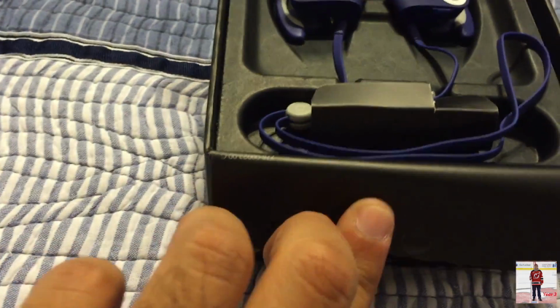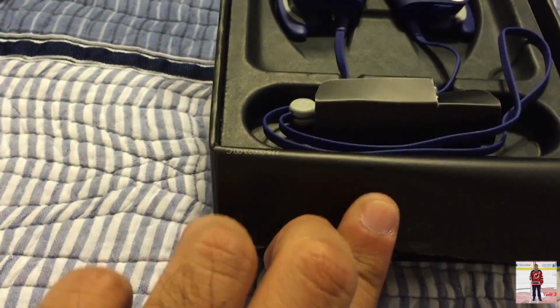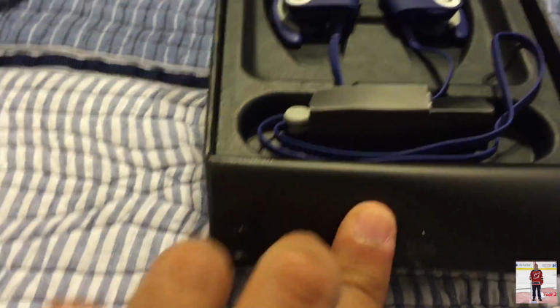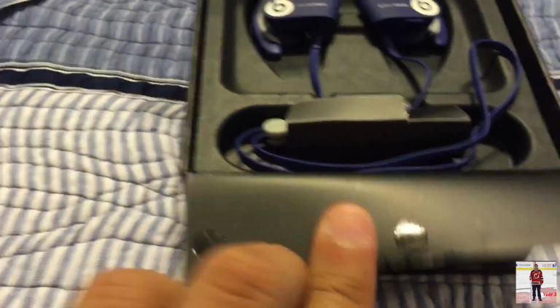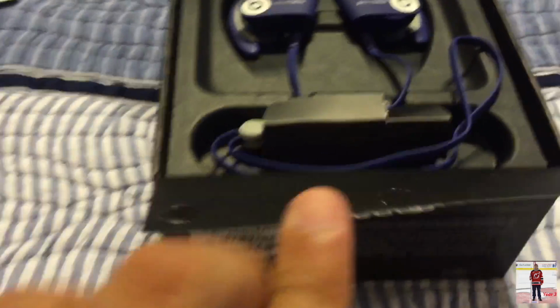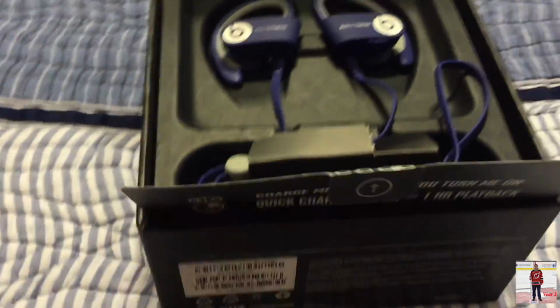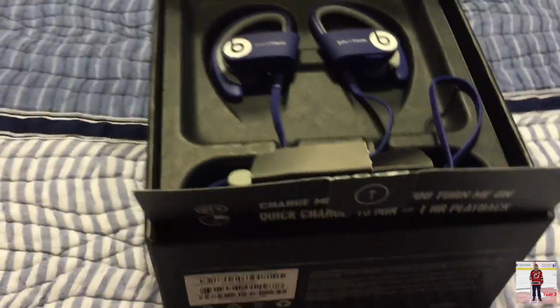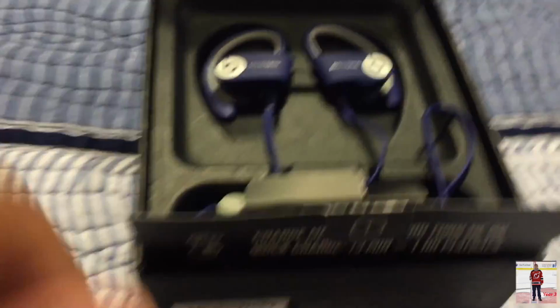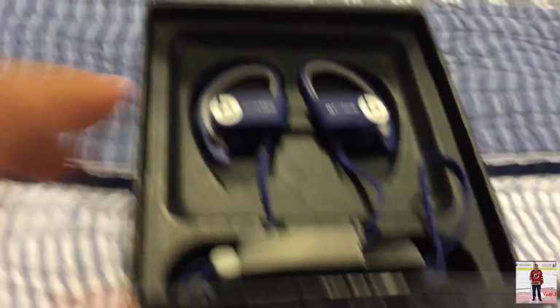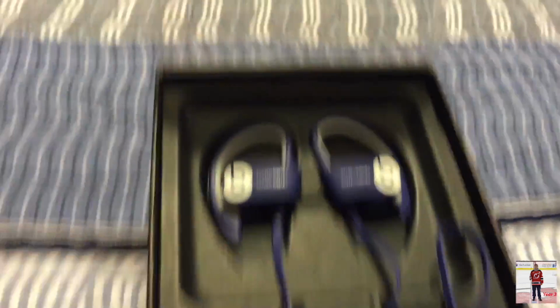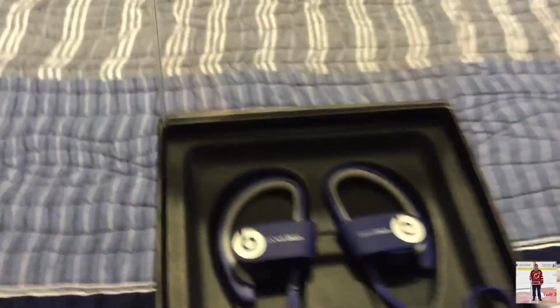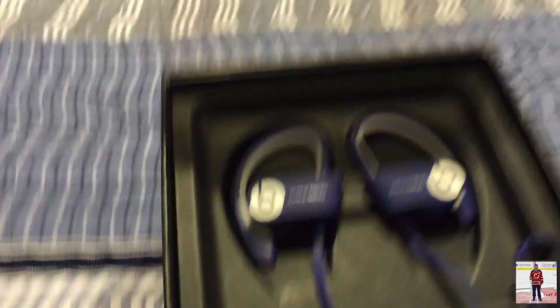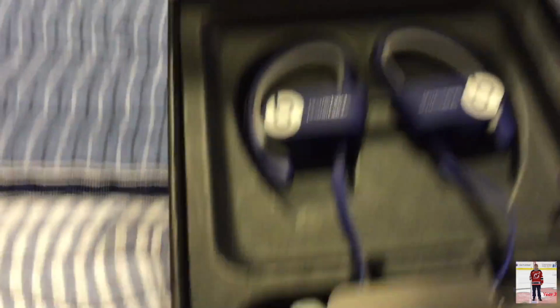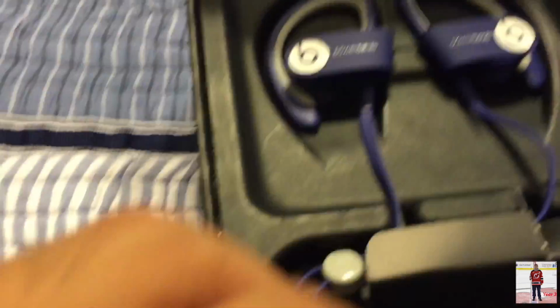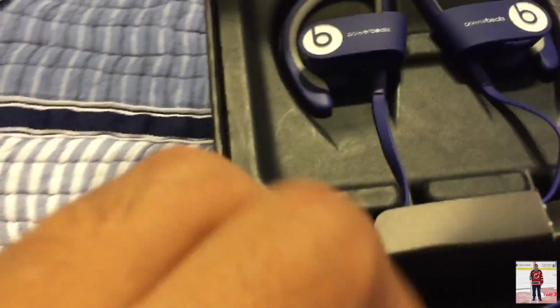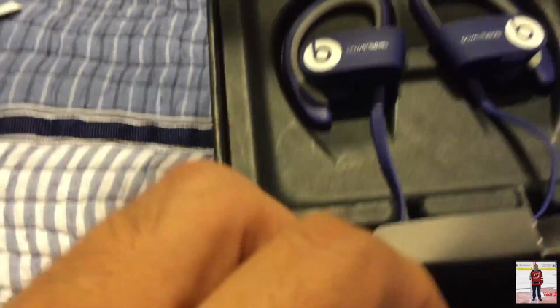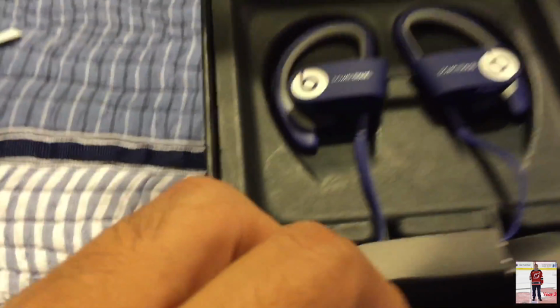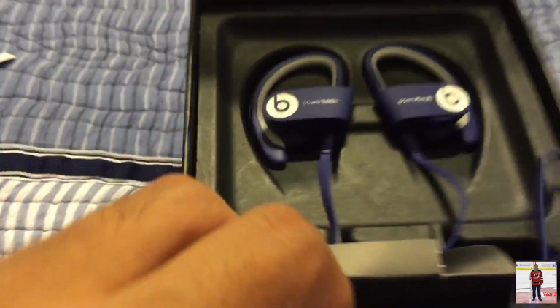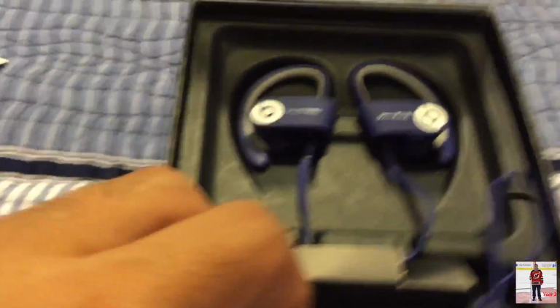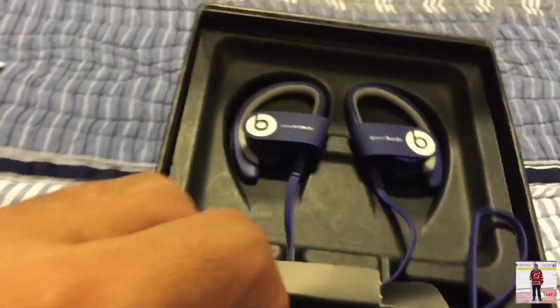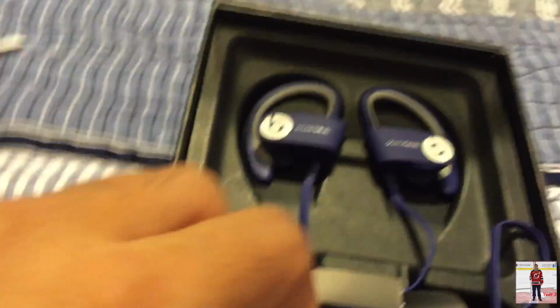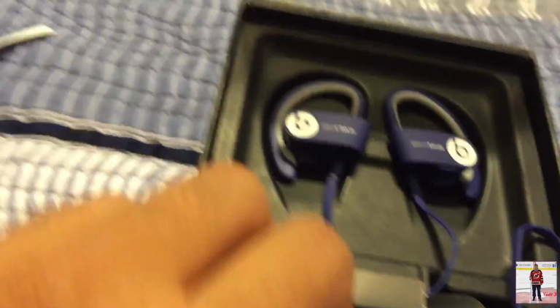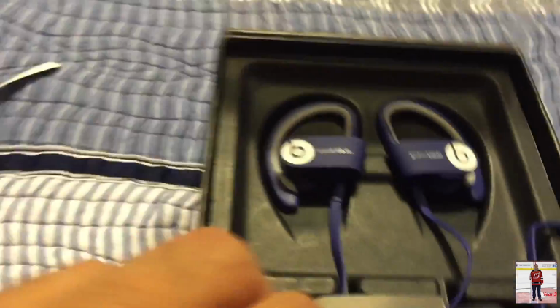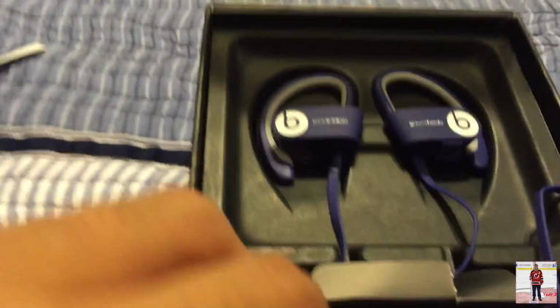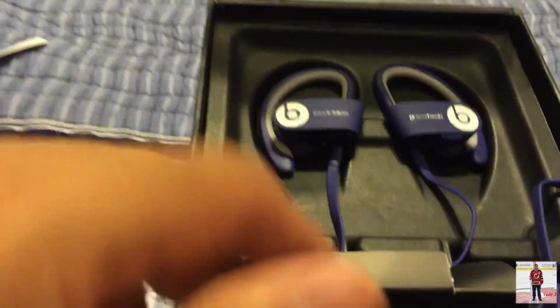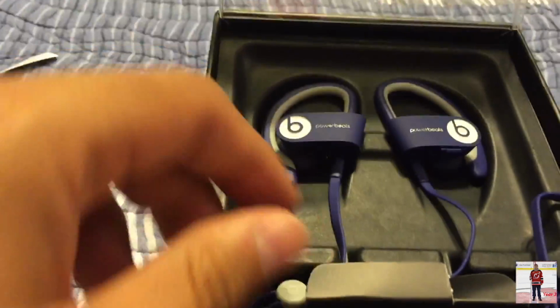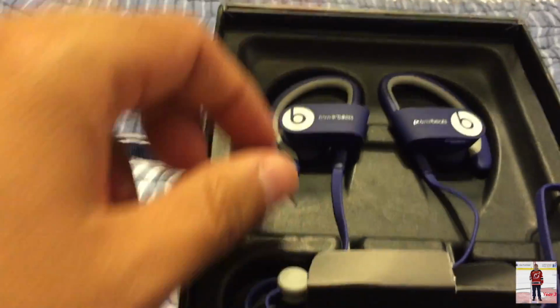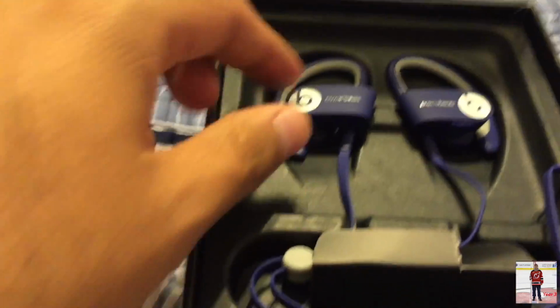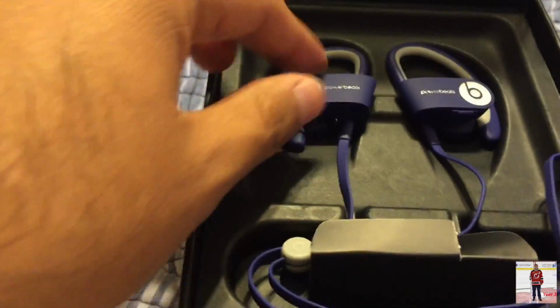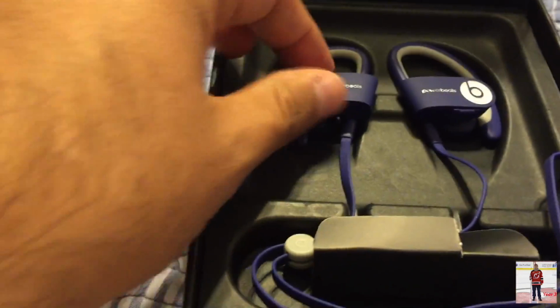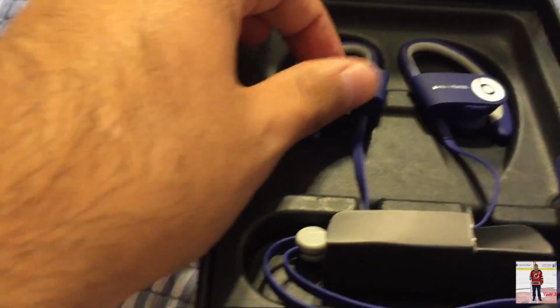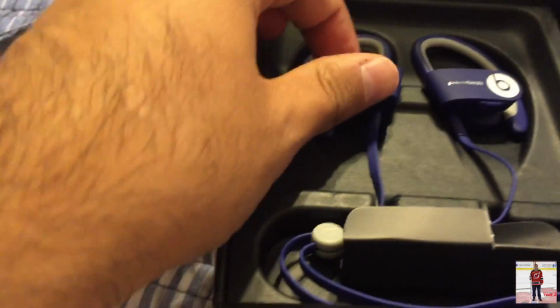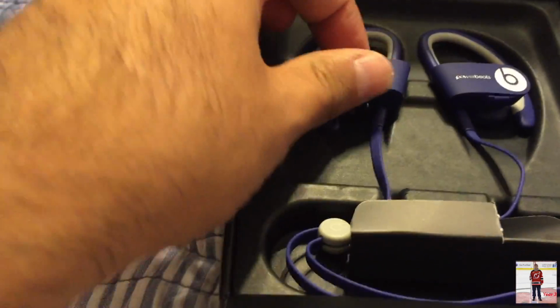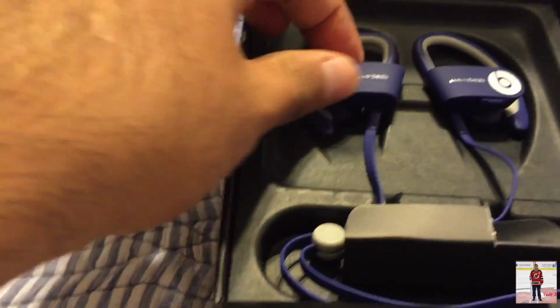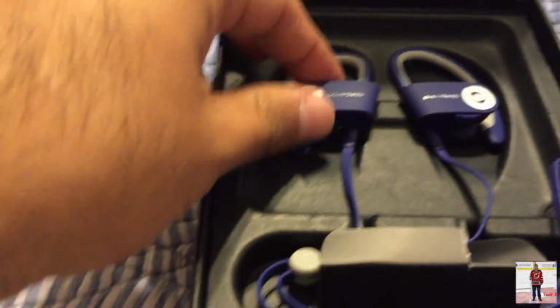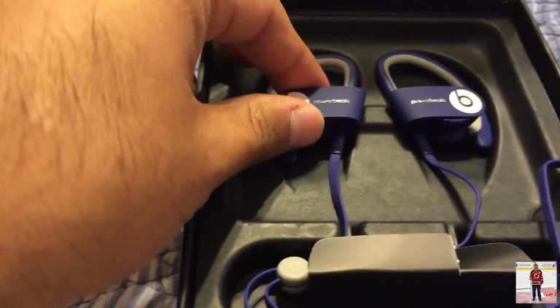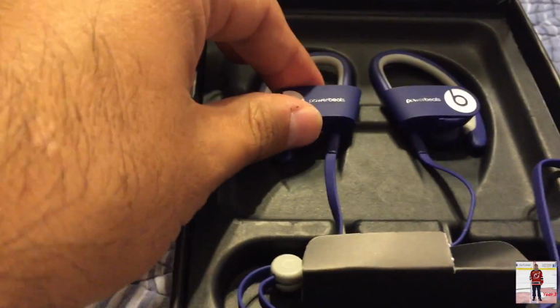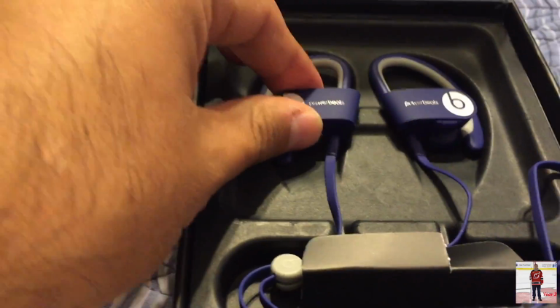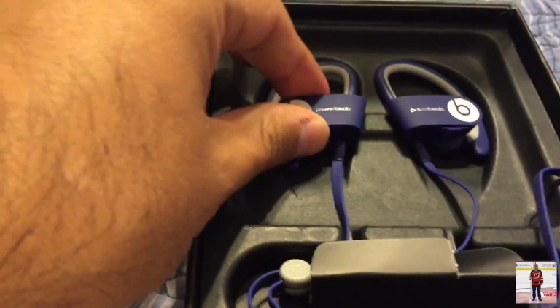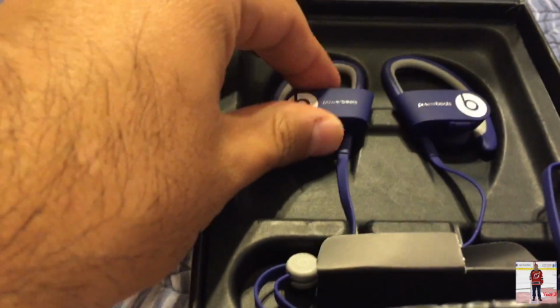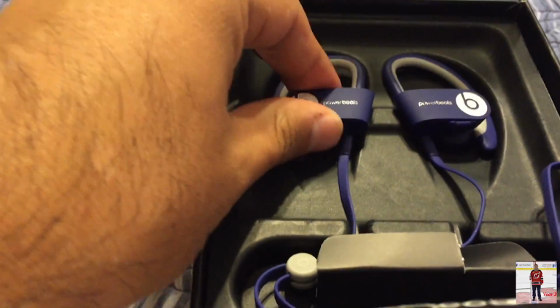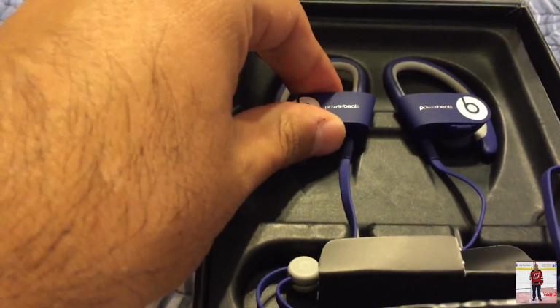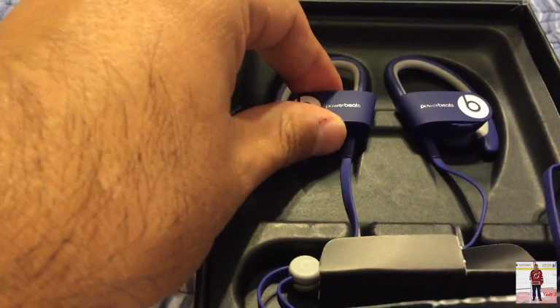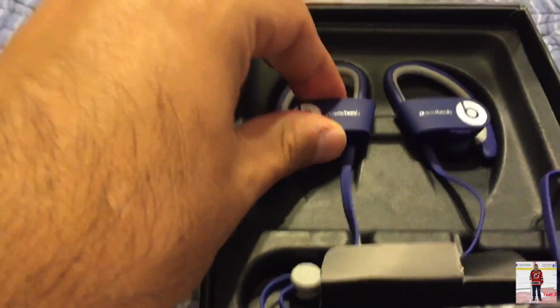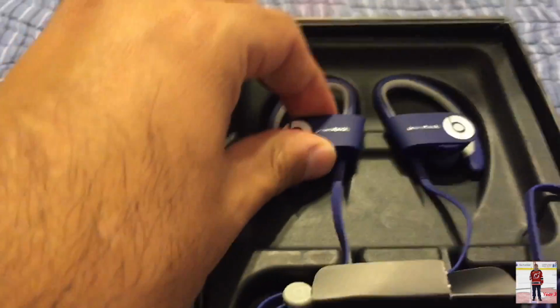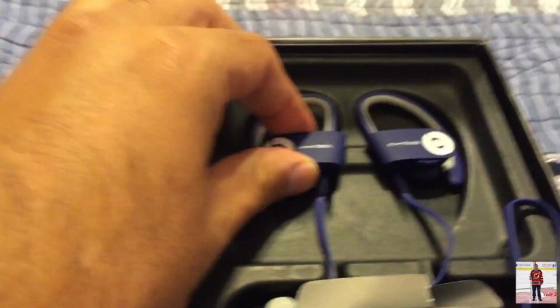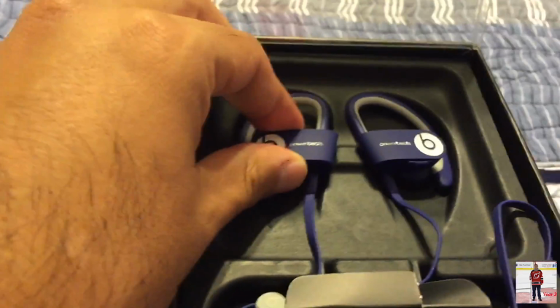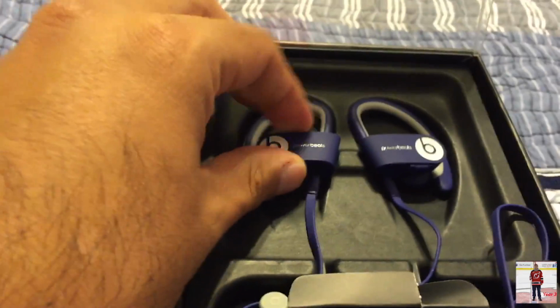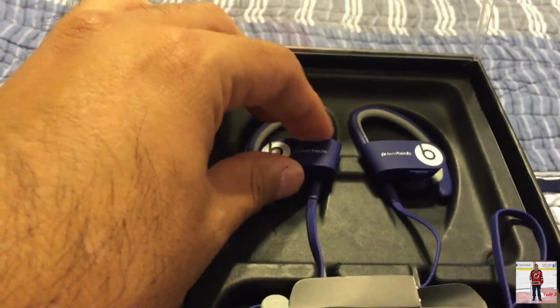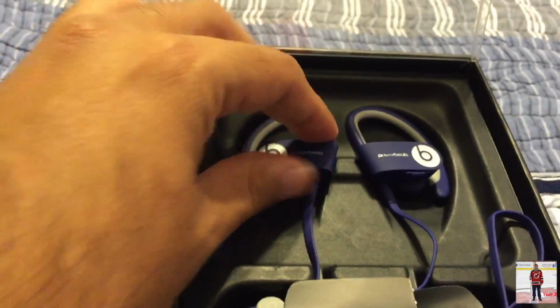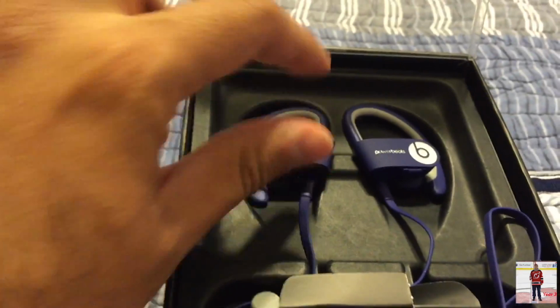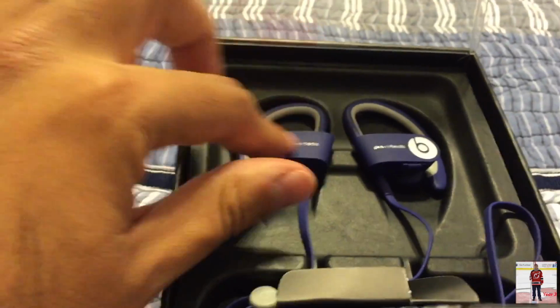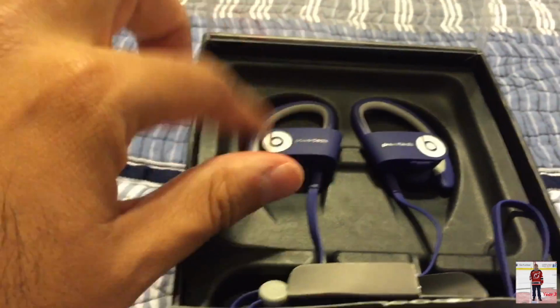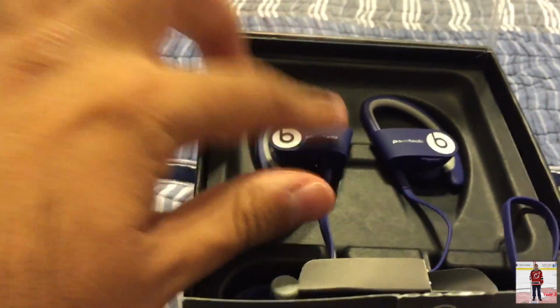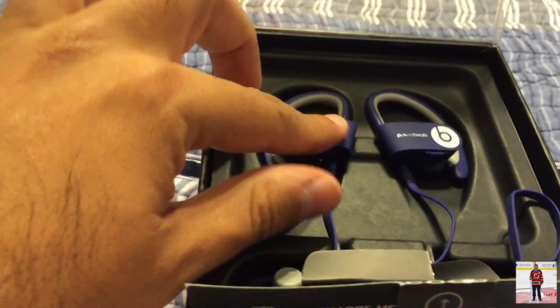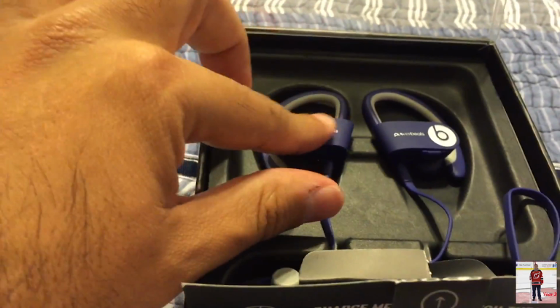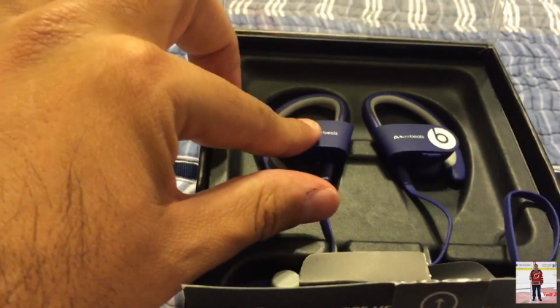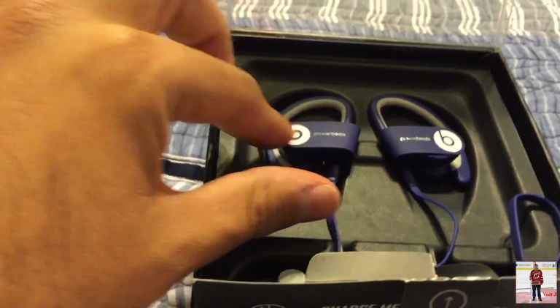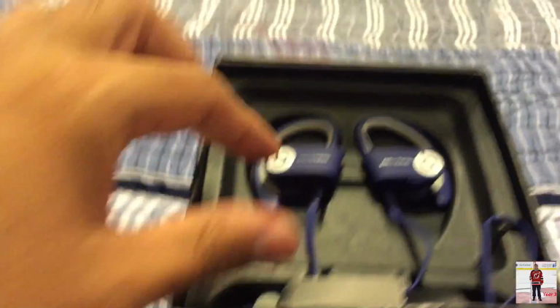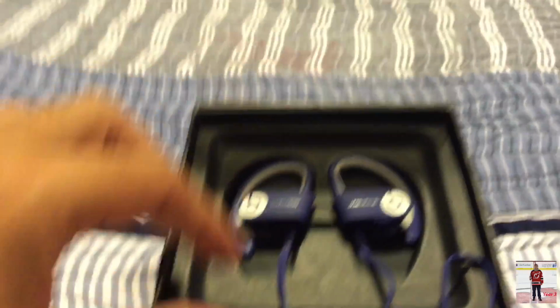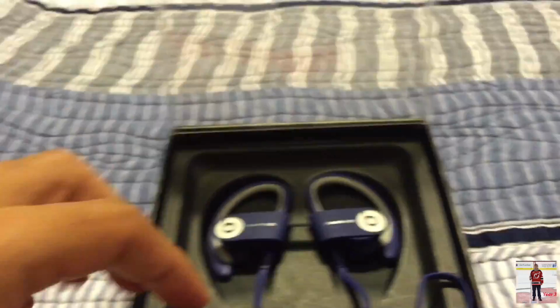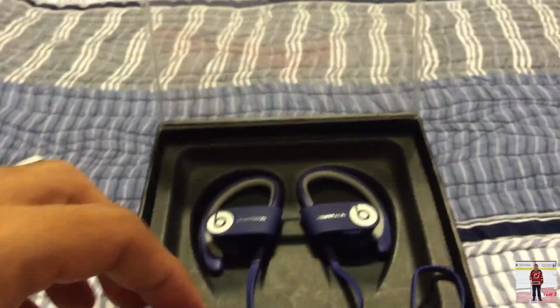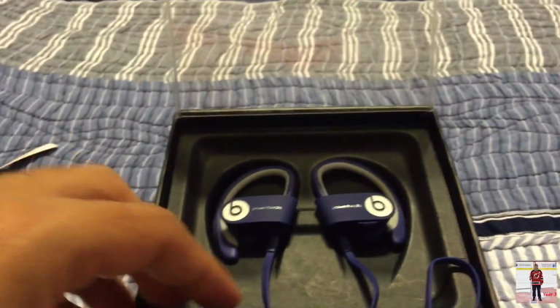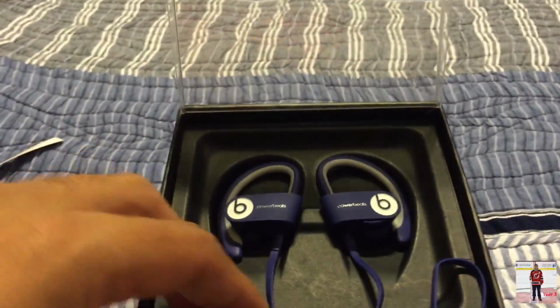If you're using this just for the gym, then an hour or two is sufficient, even though this gives you six hours.